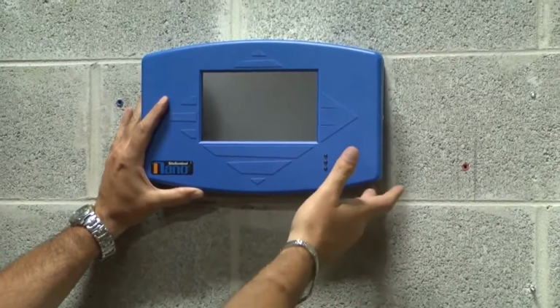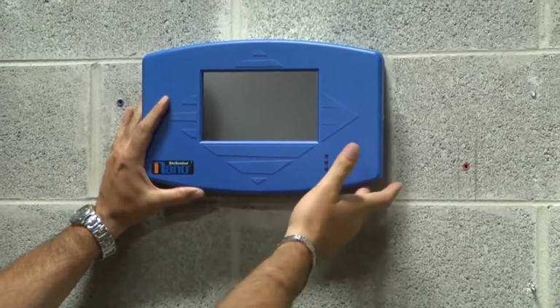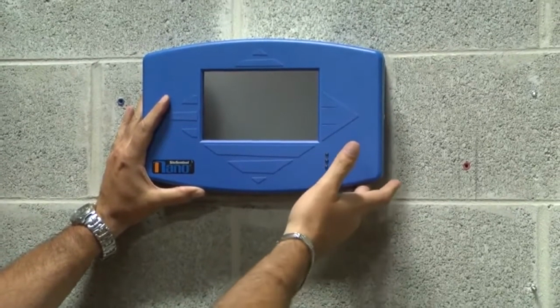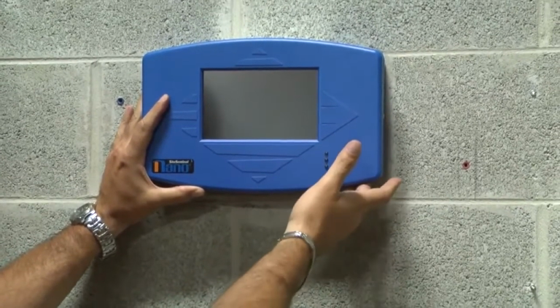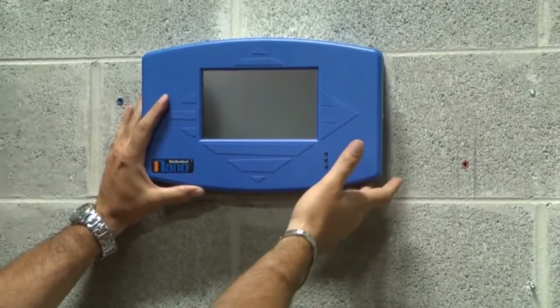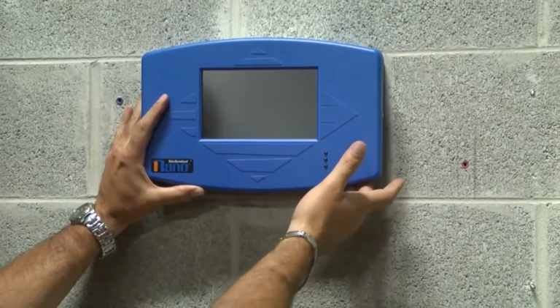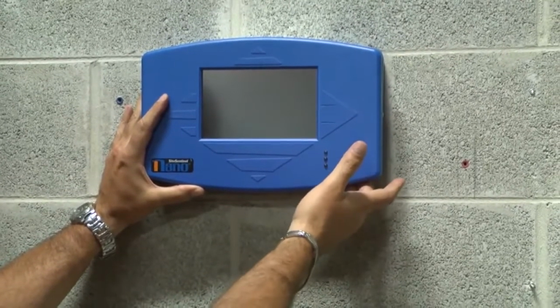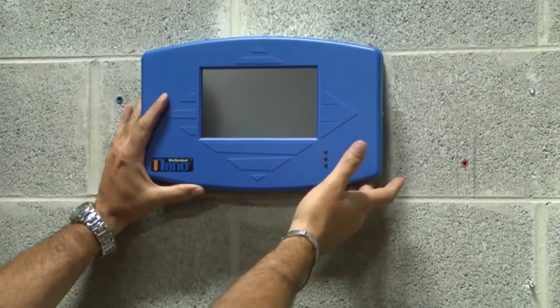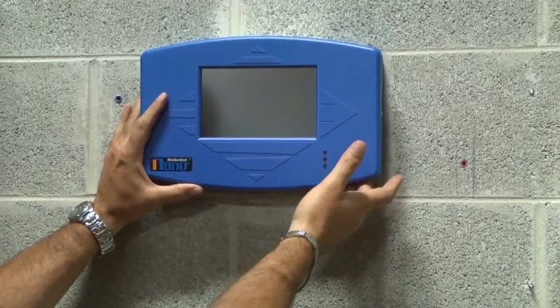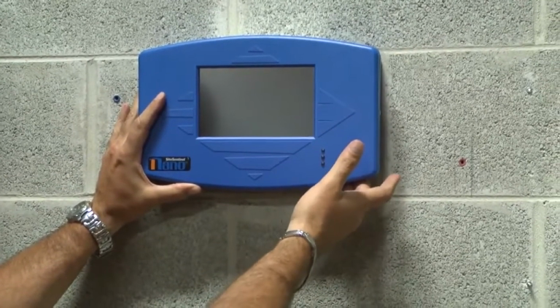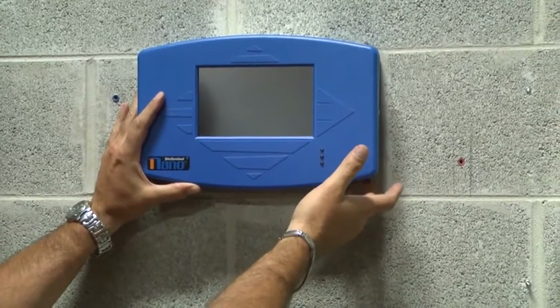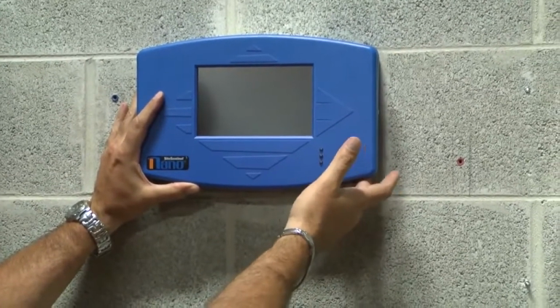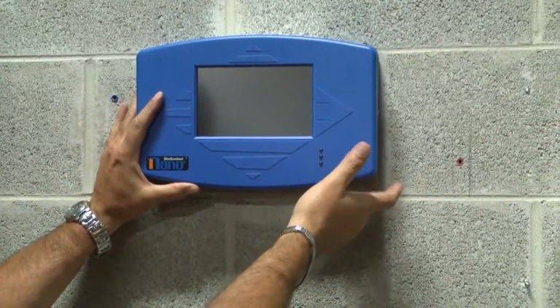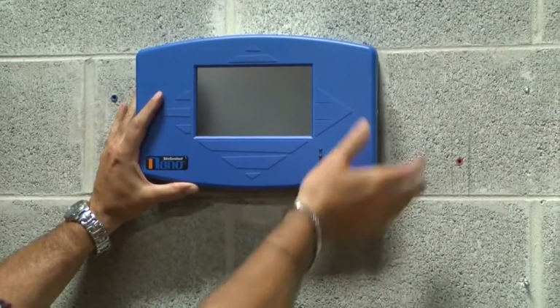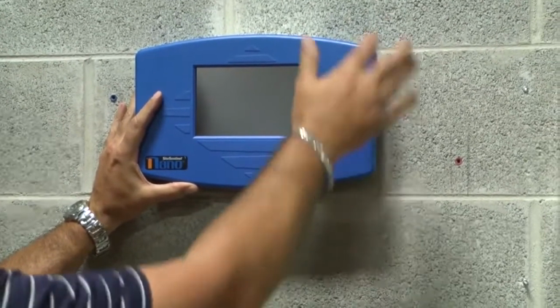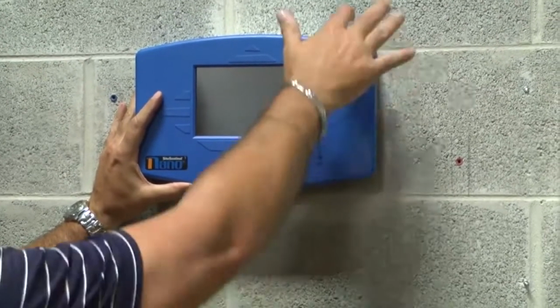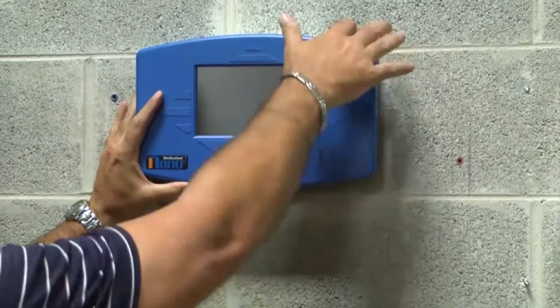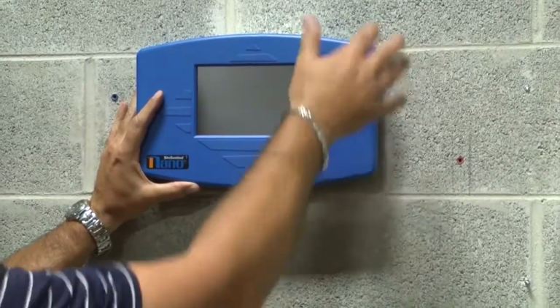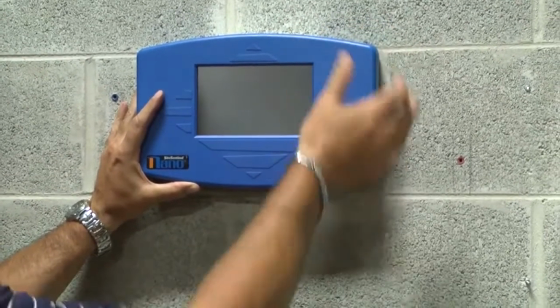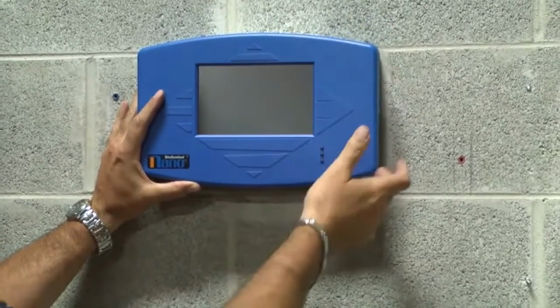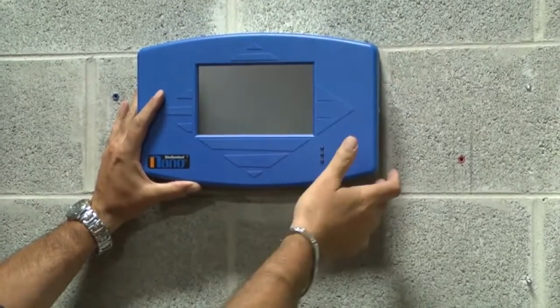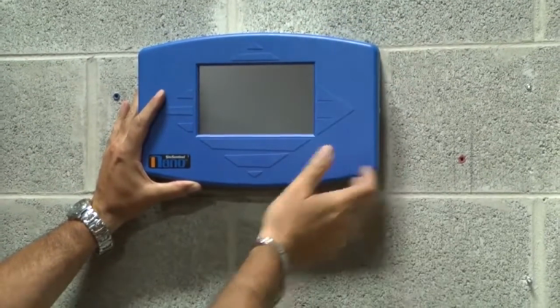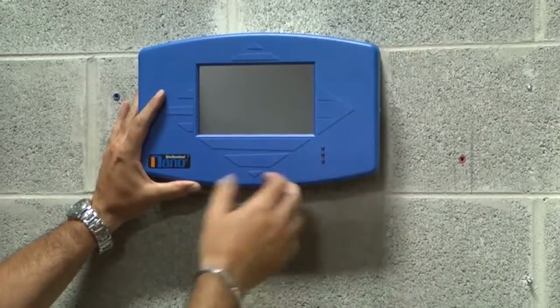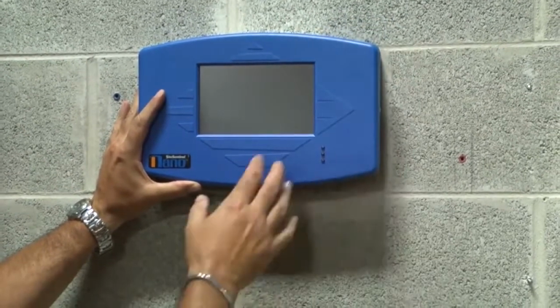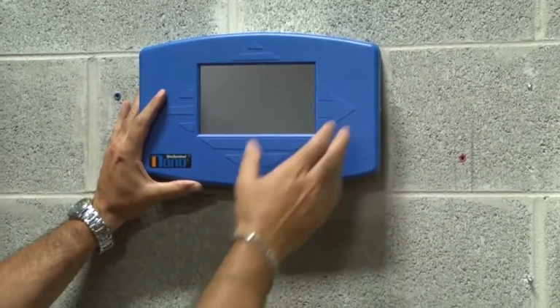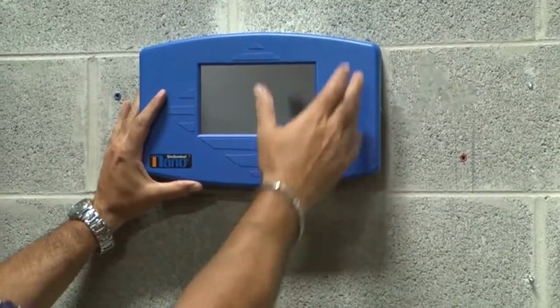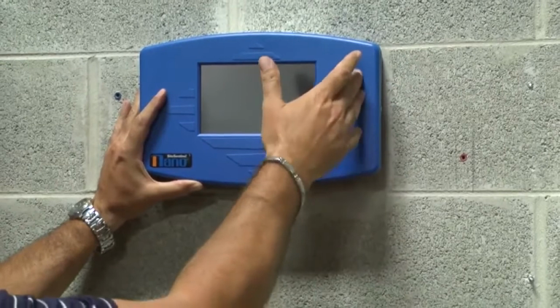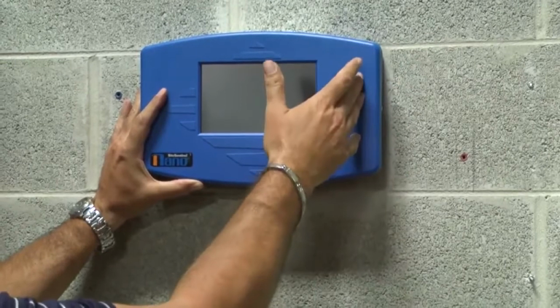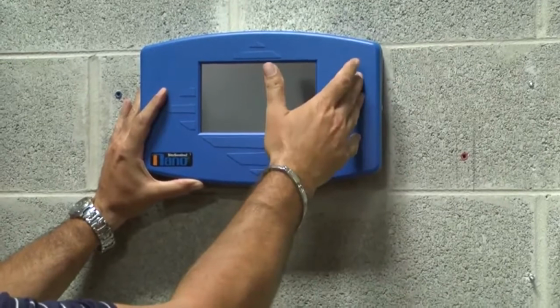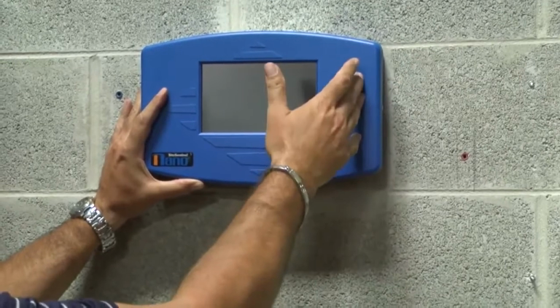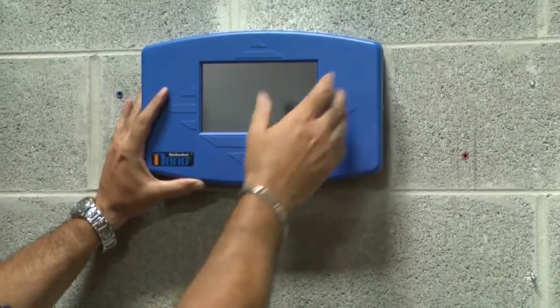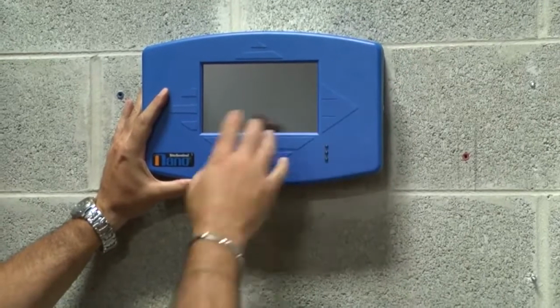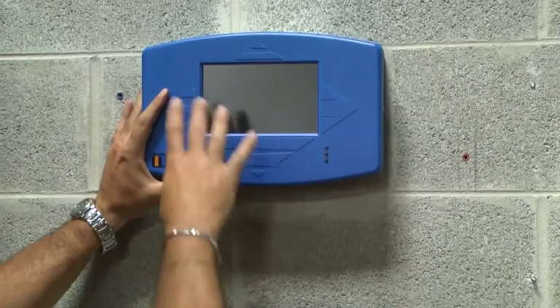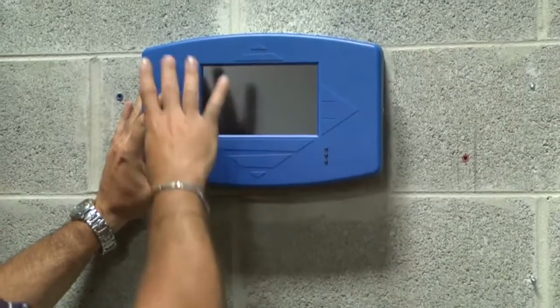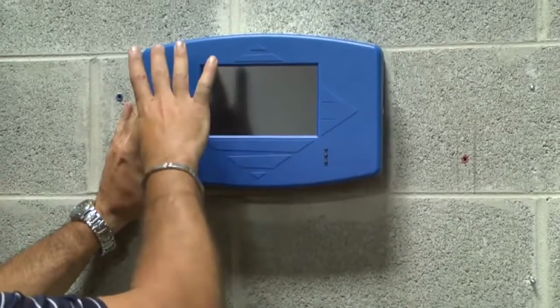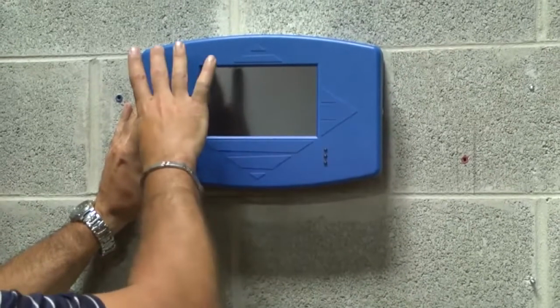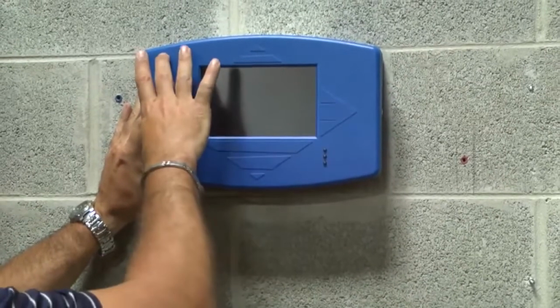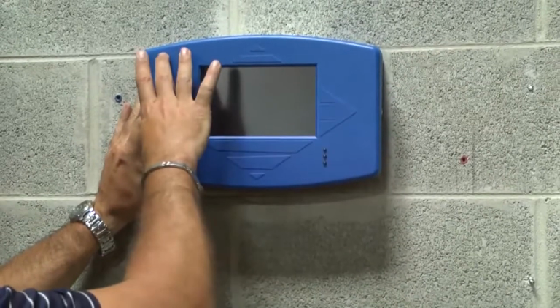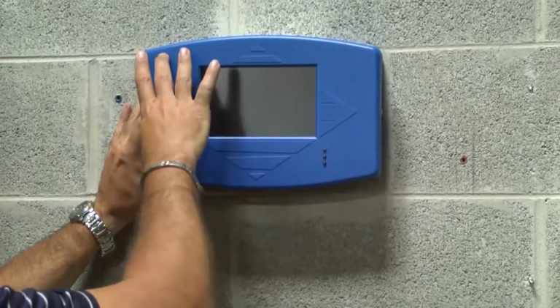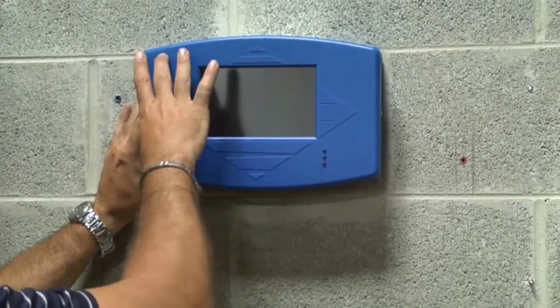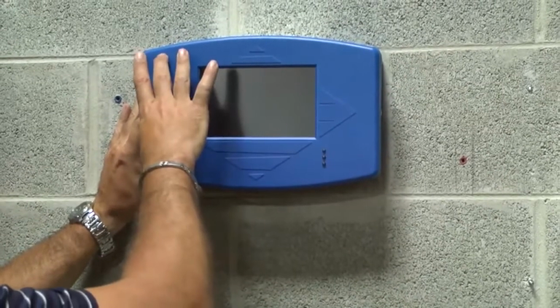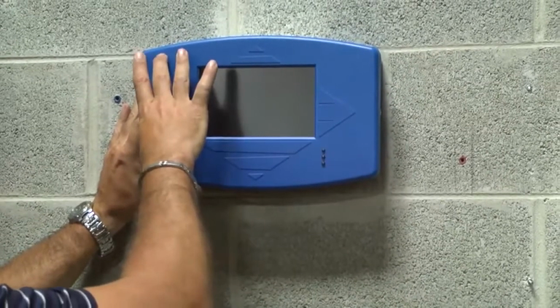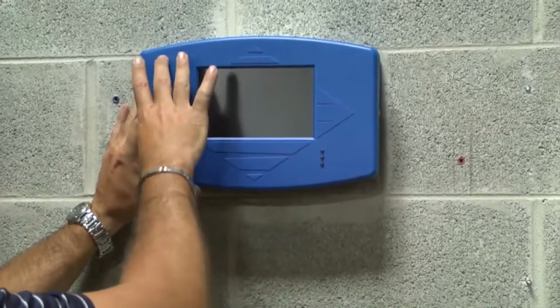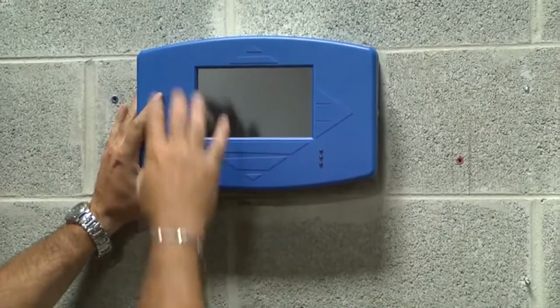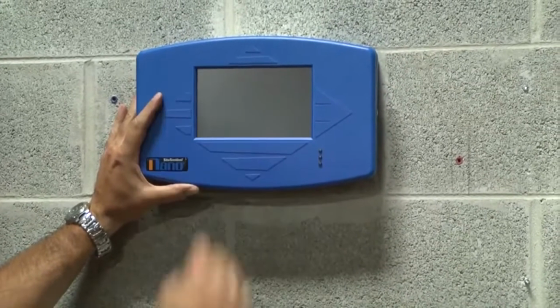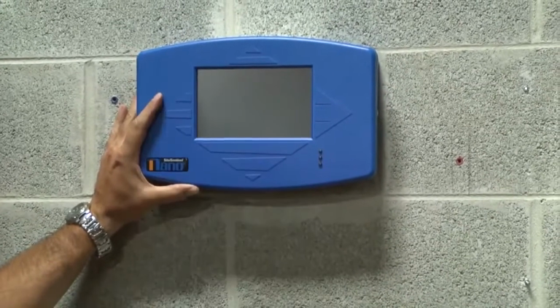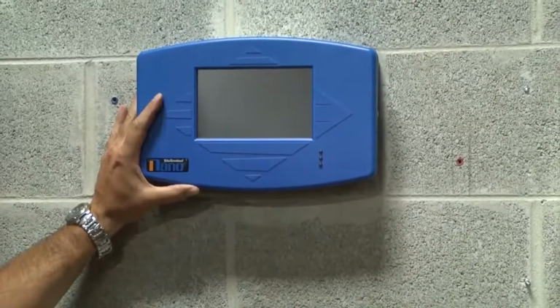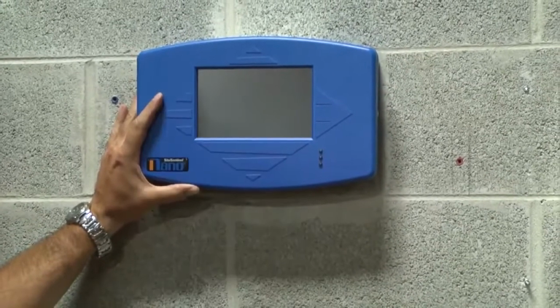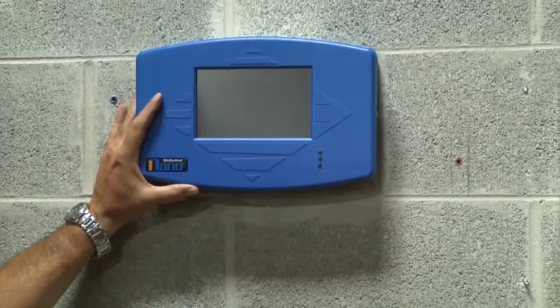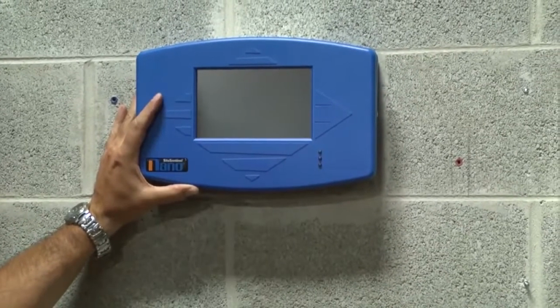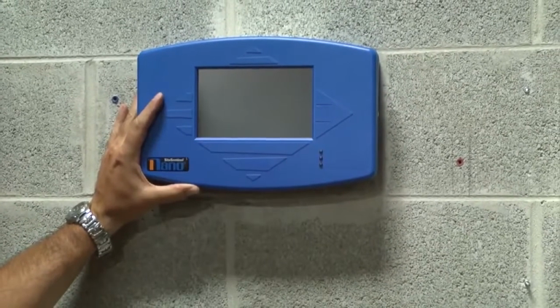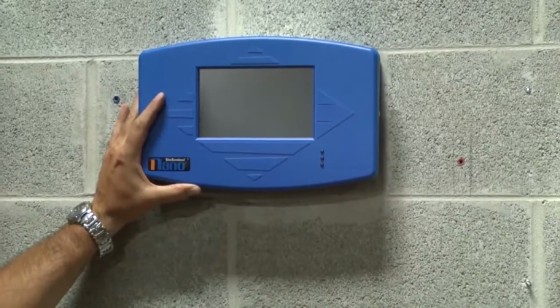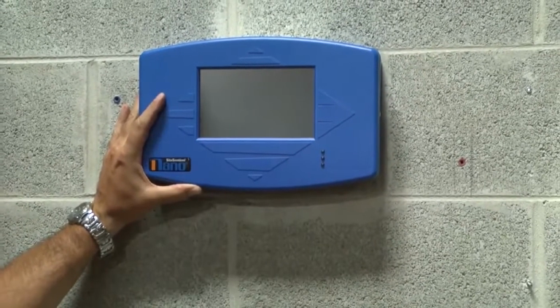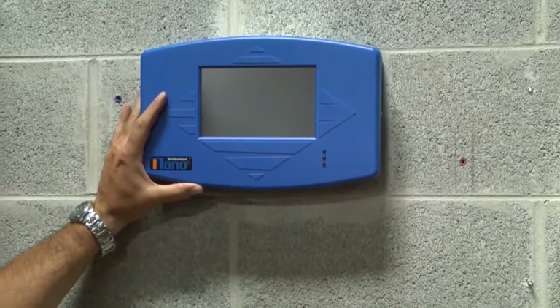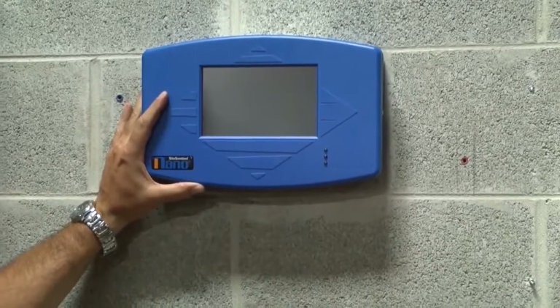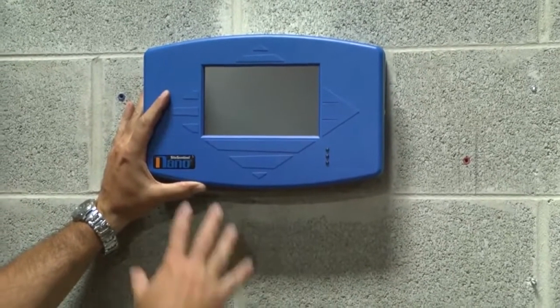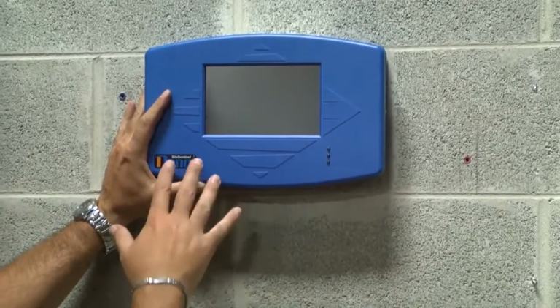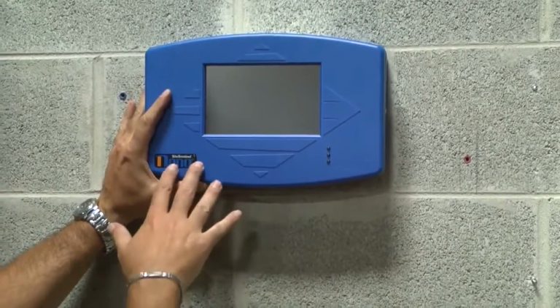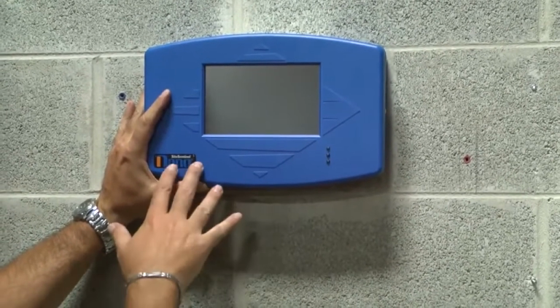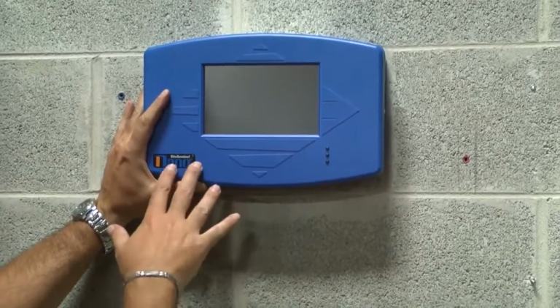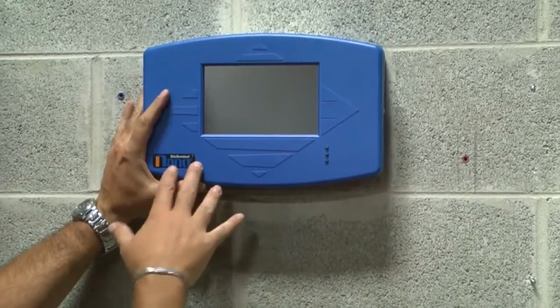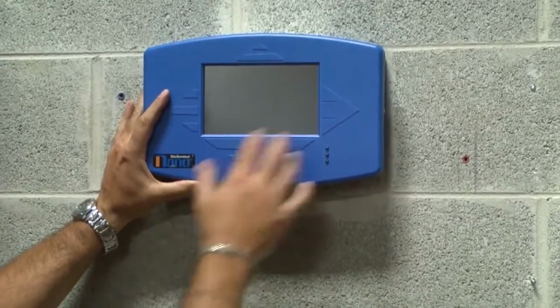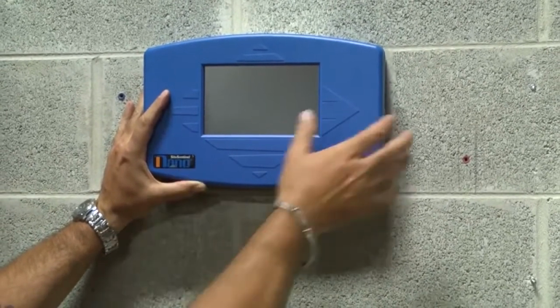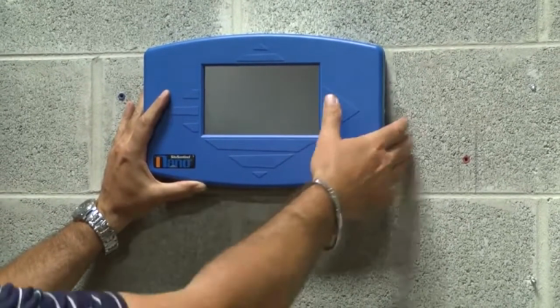There are electrical knockouts on the top and bottom of the intrinsically safe side, as well as the power side of the unit.